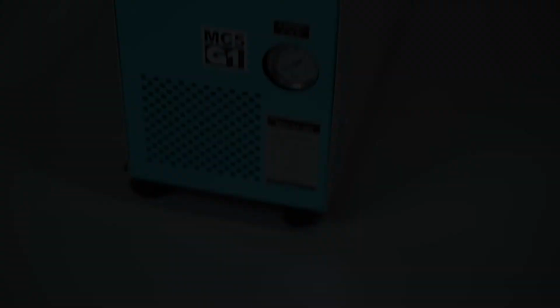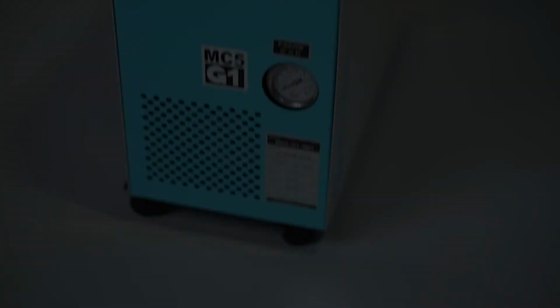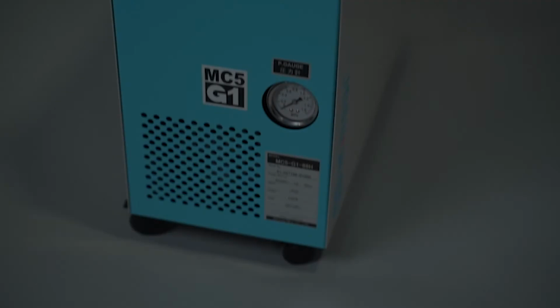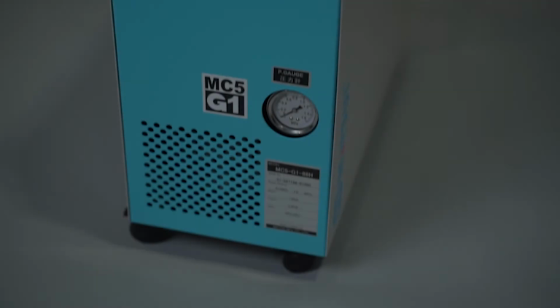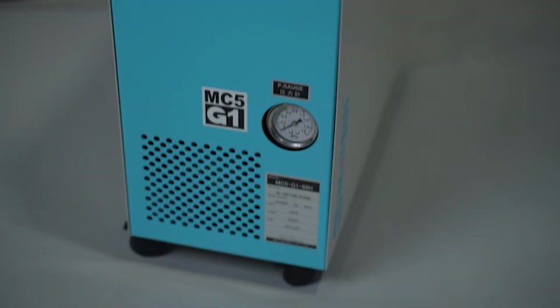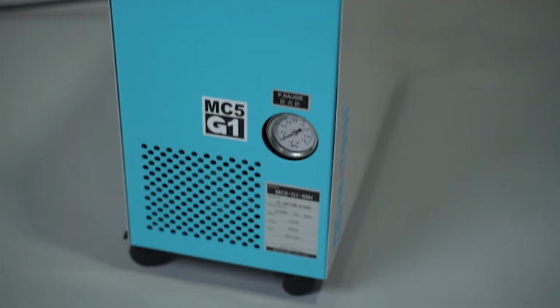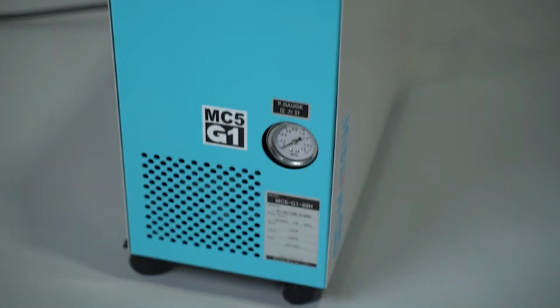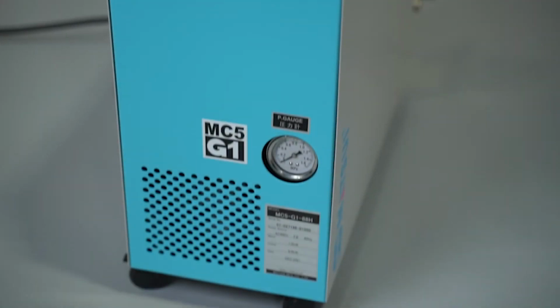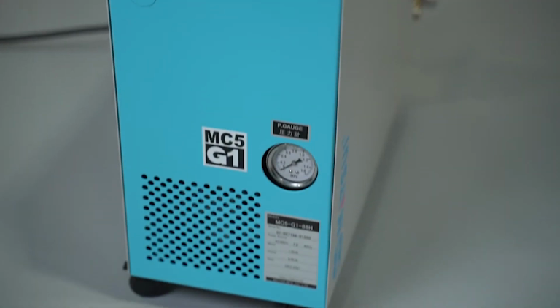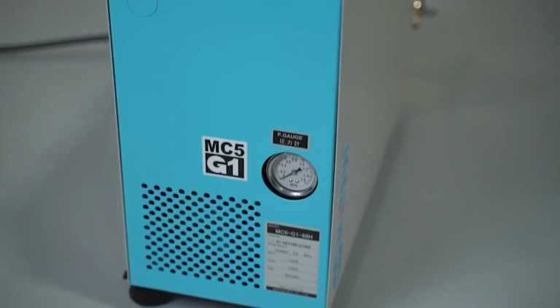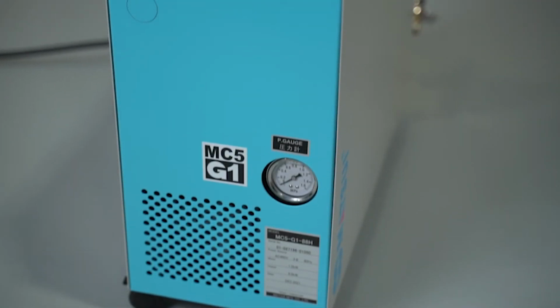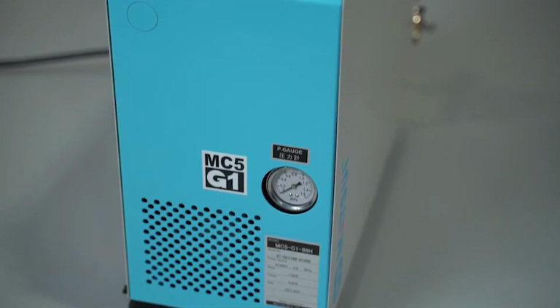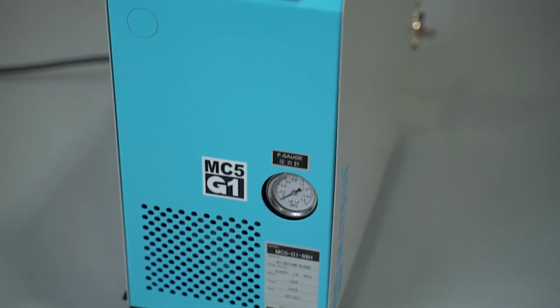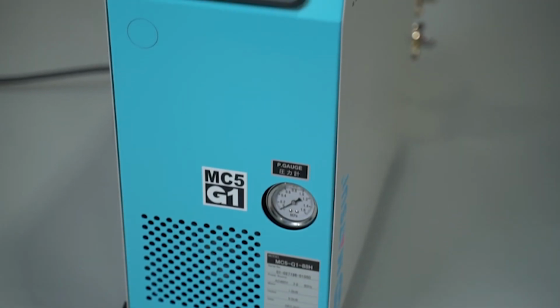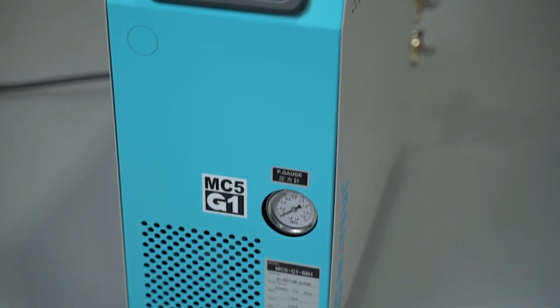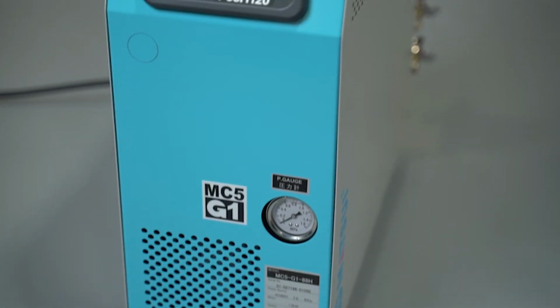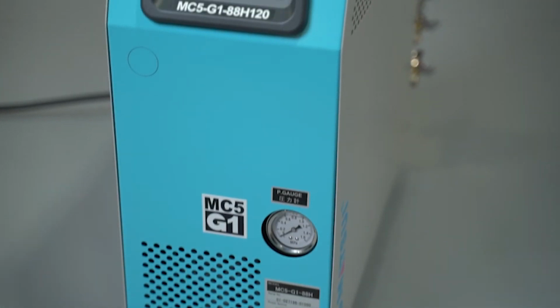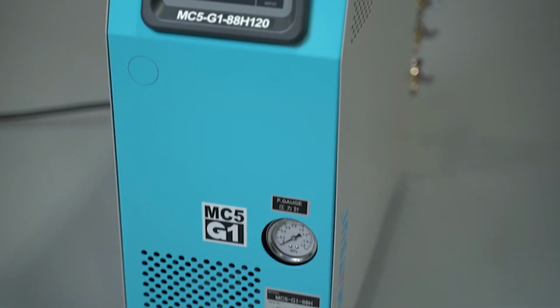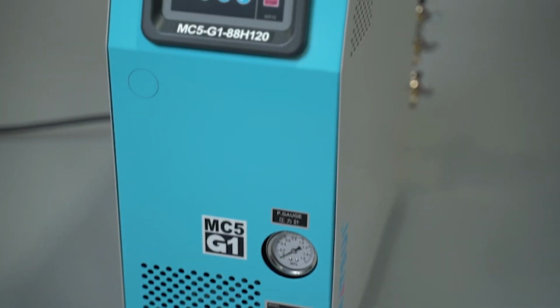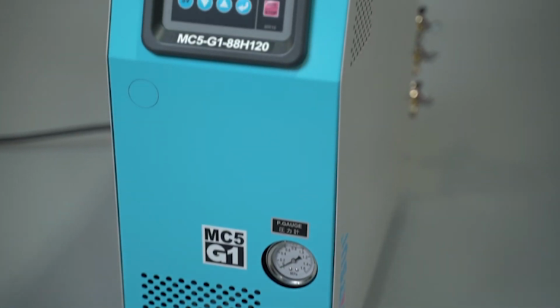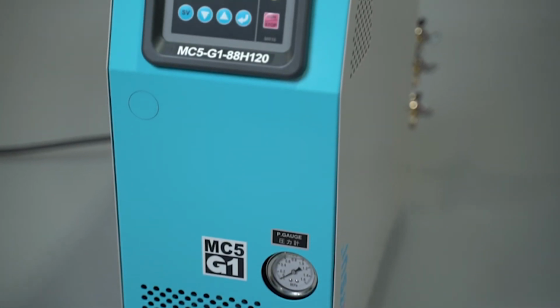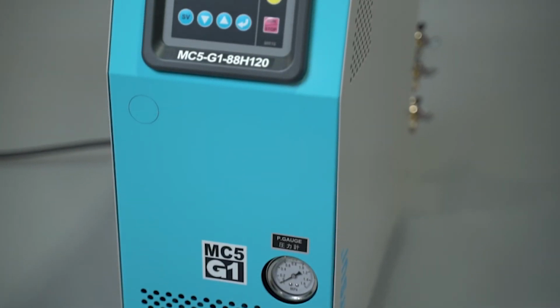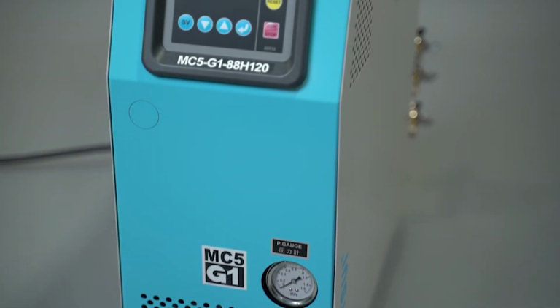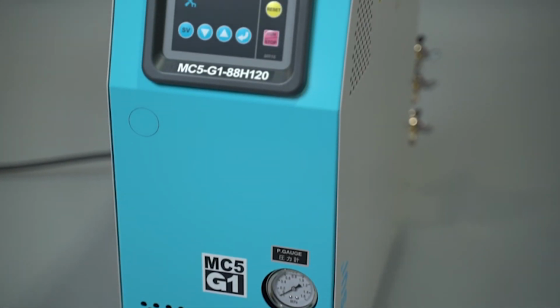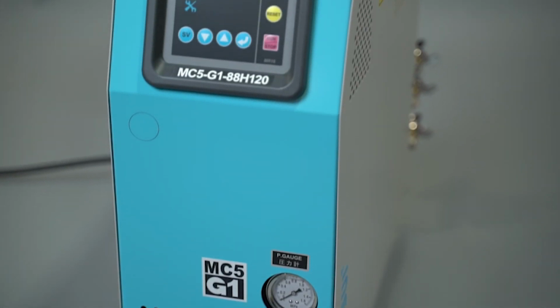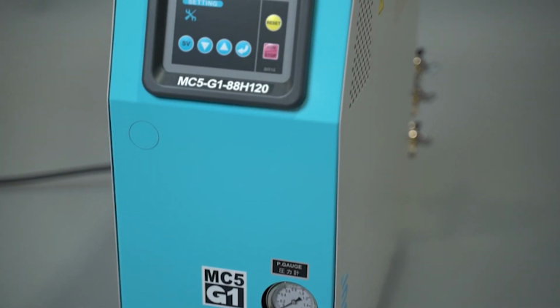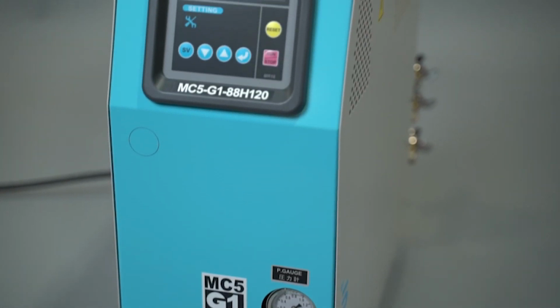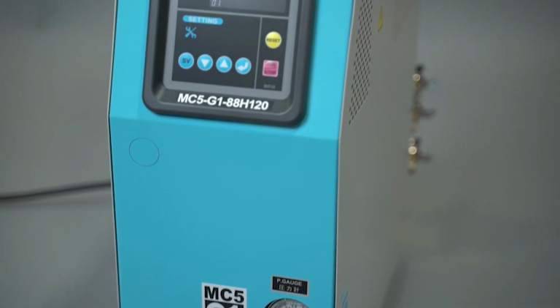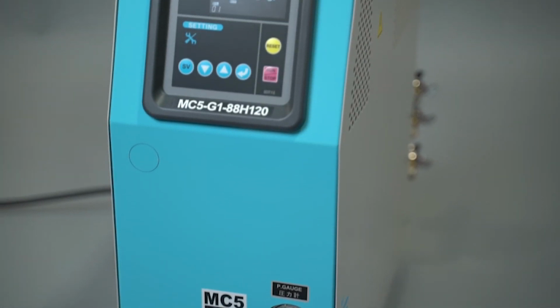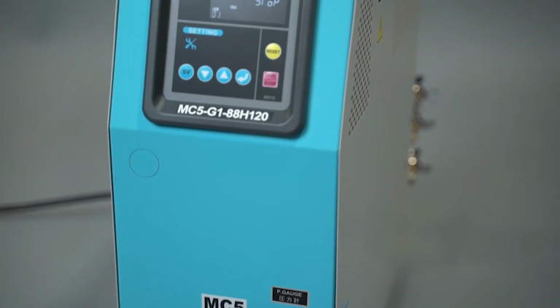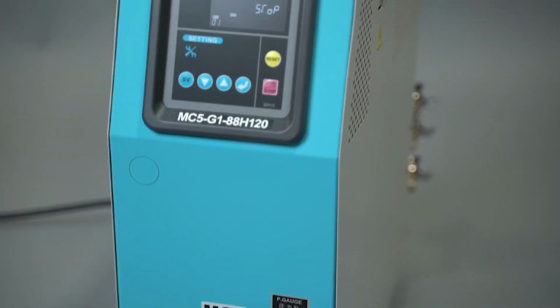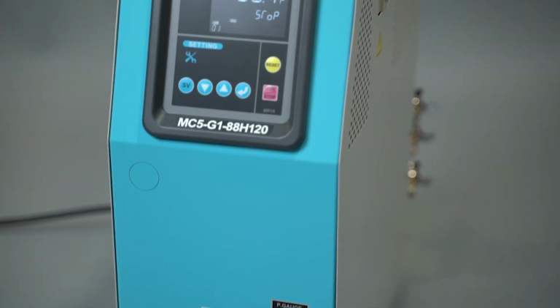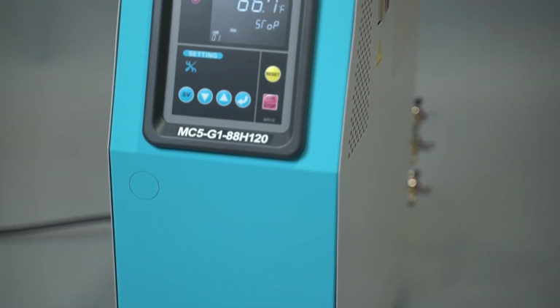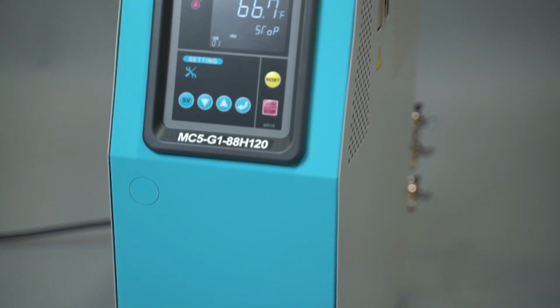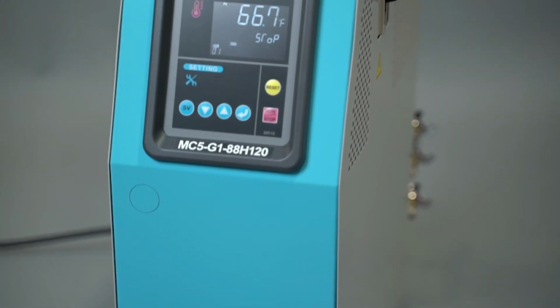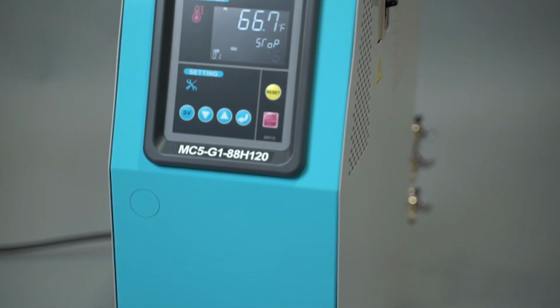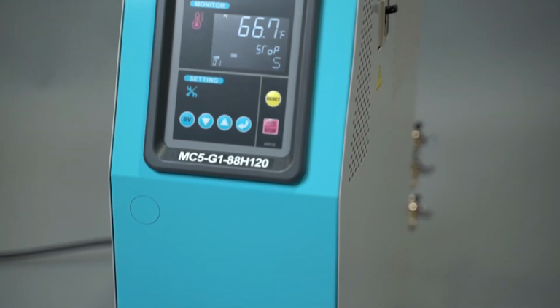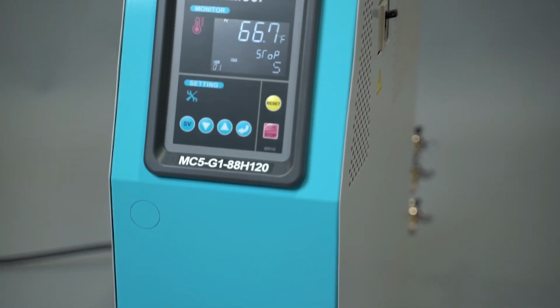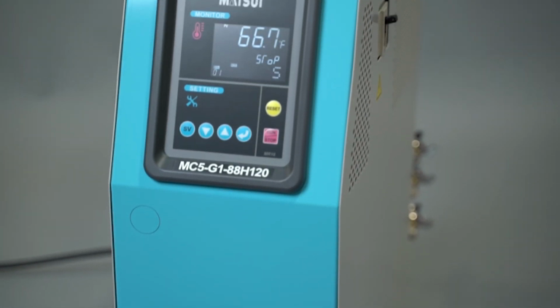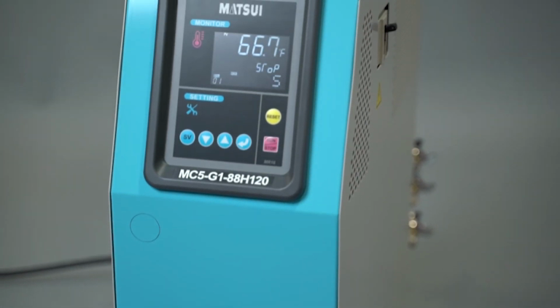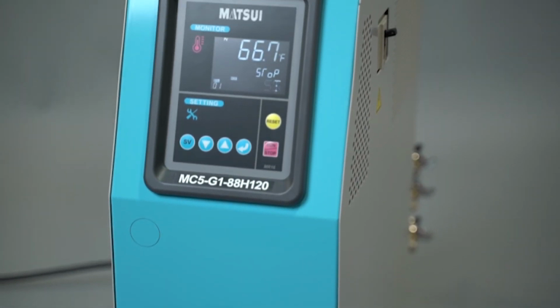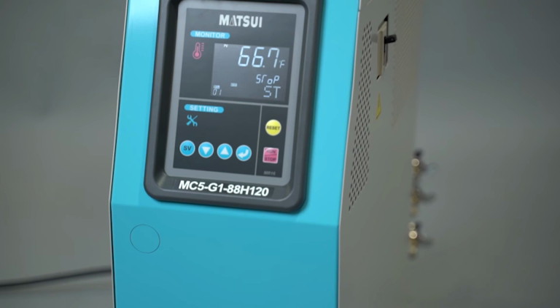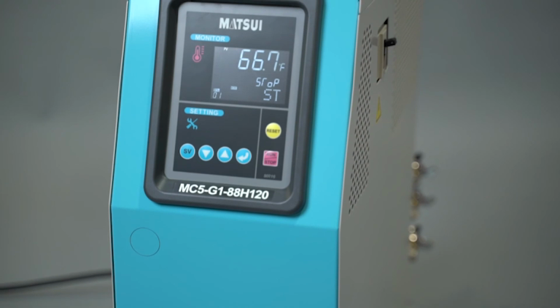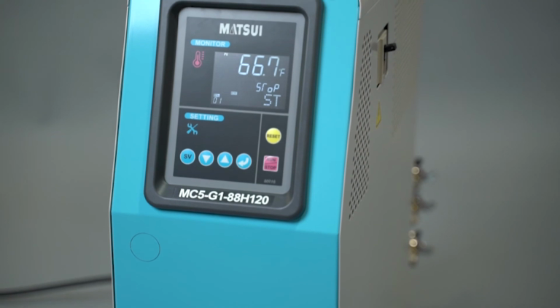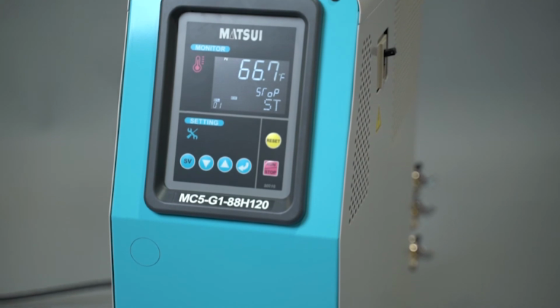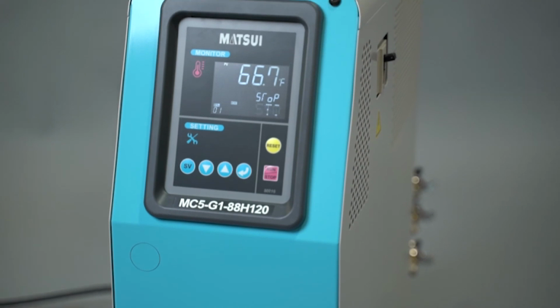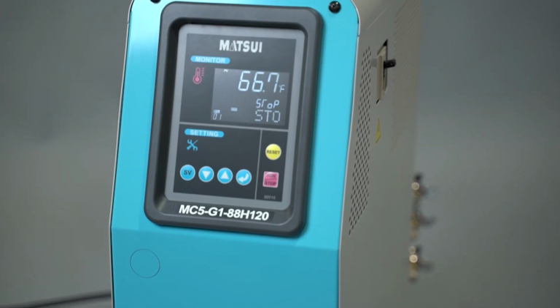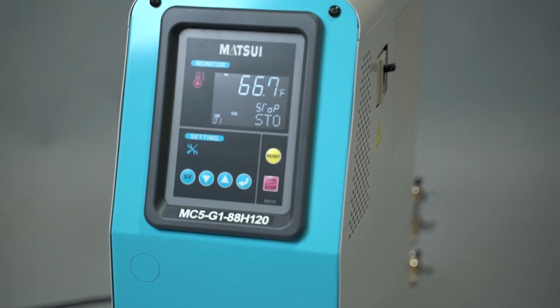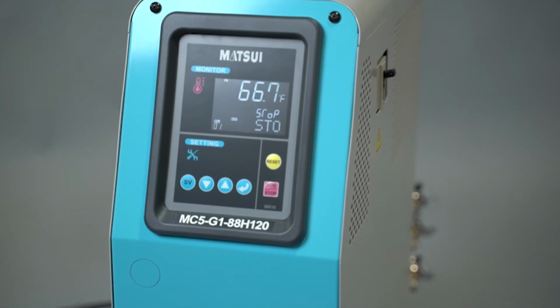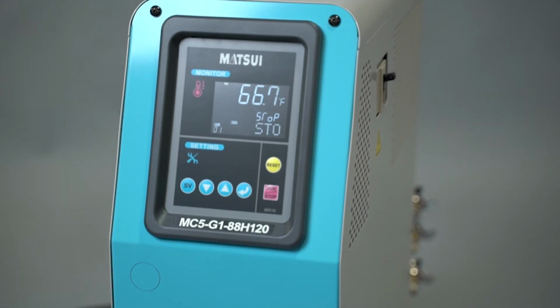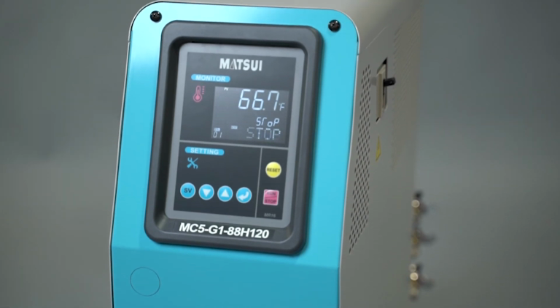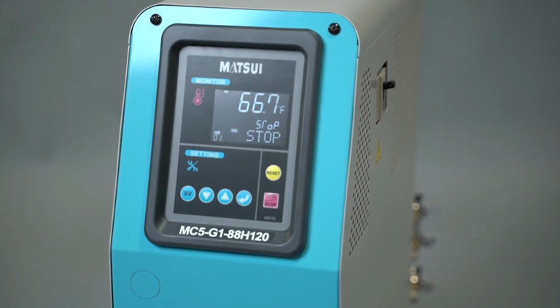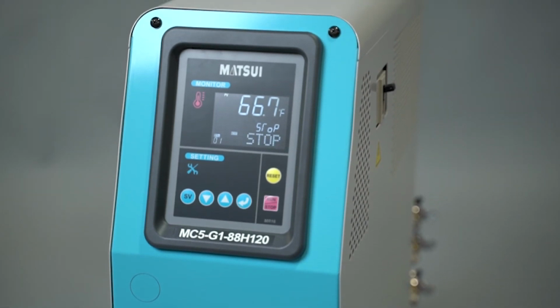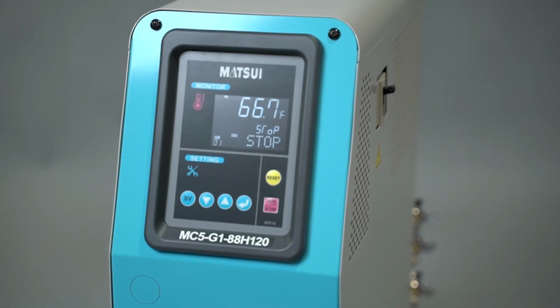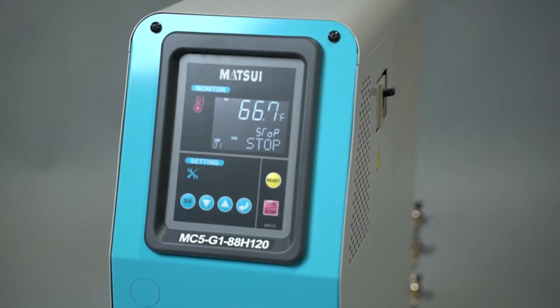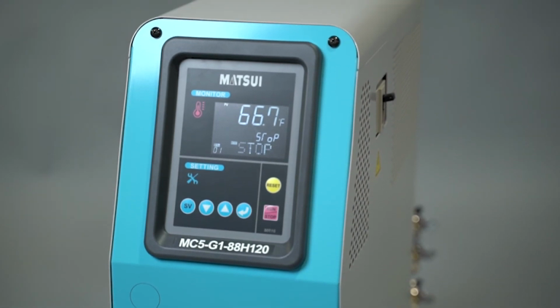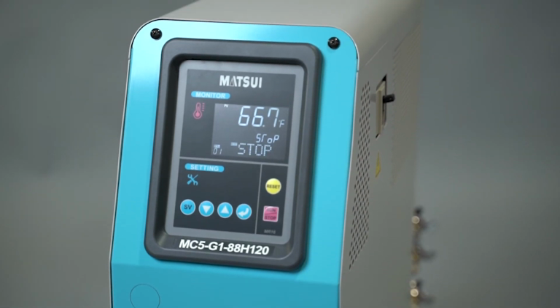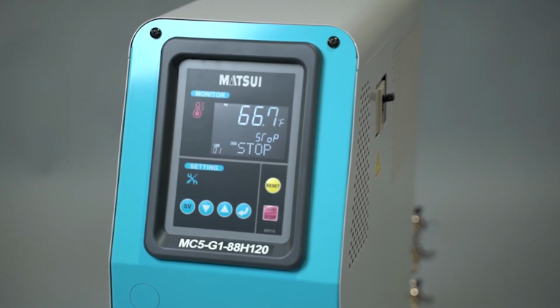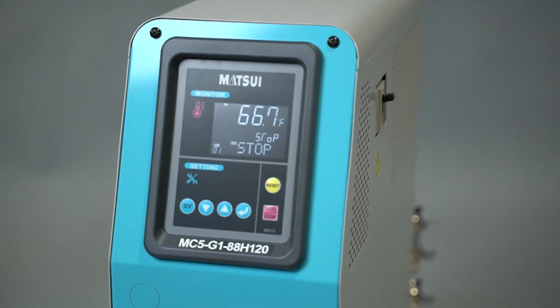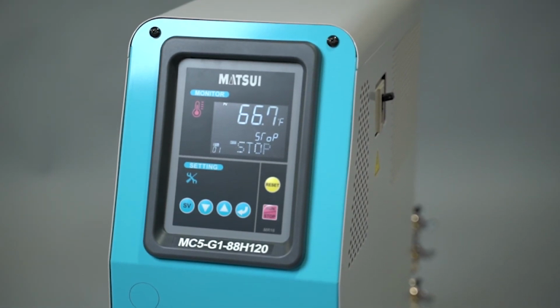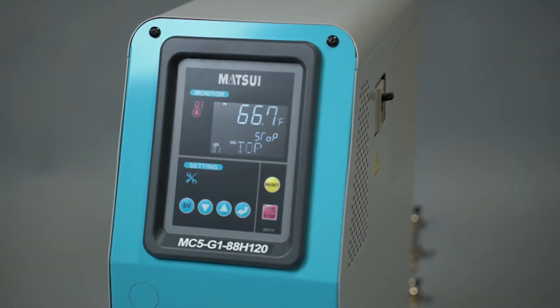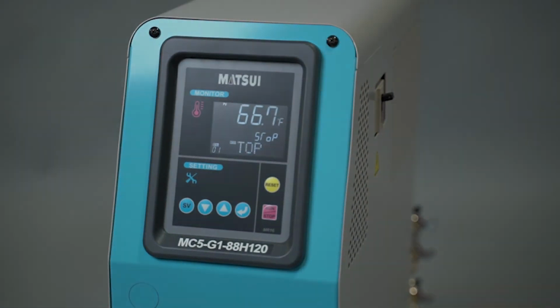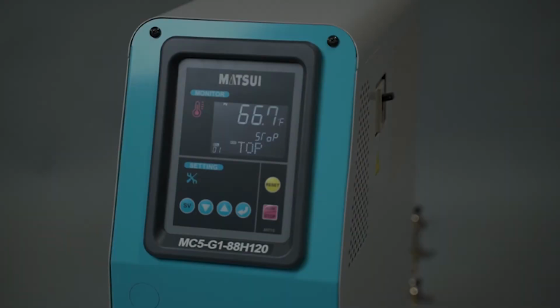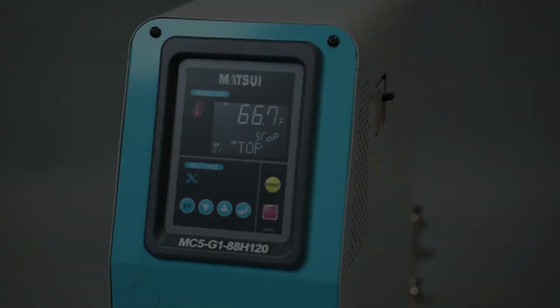There are many other features such as monitoring, automatic pressure relief, remote start and stop, and much more.